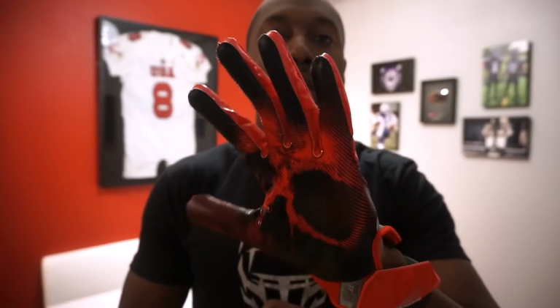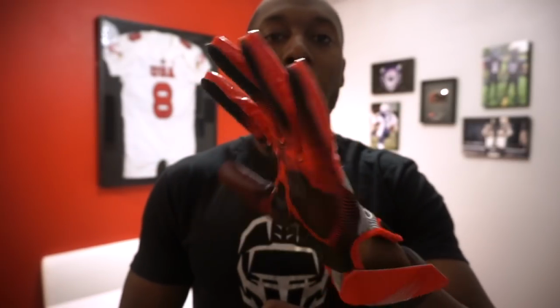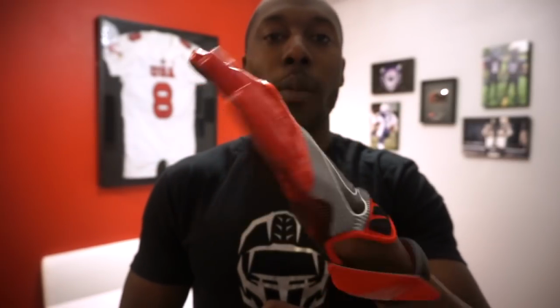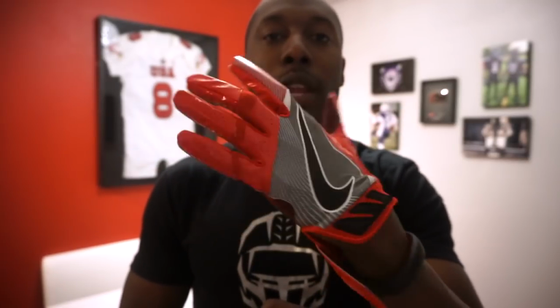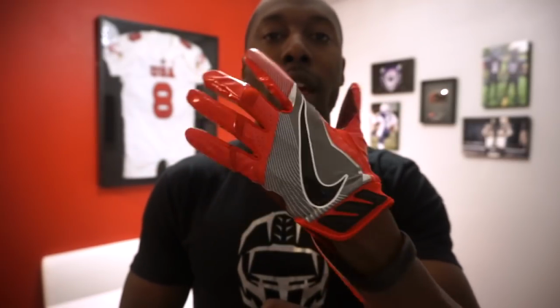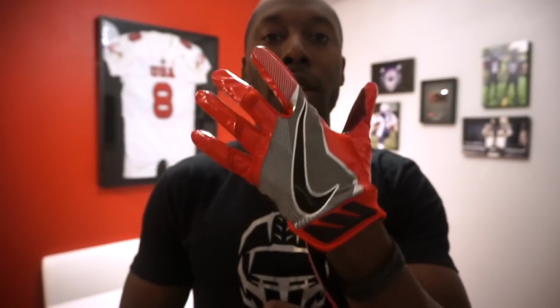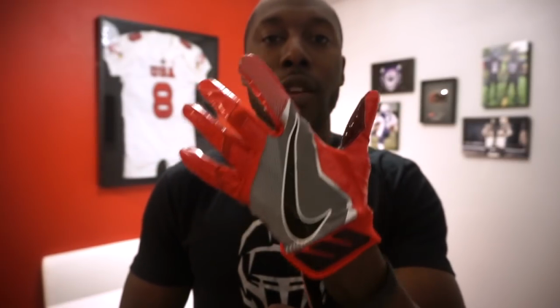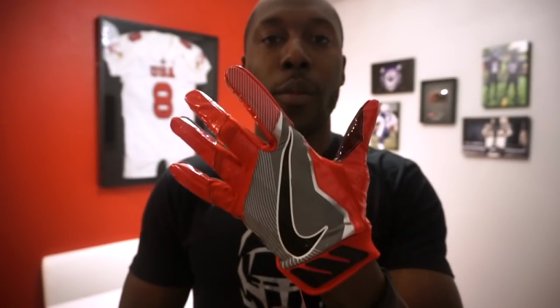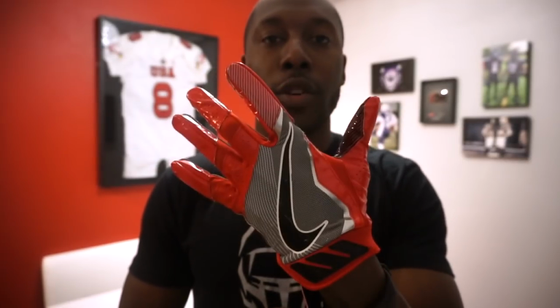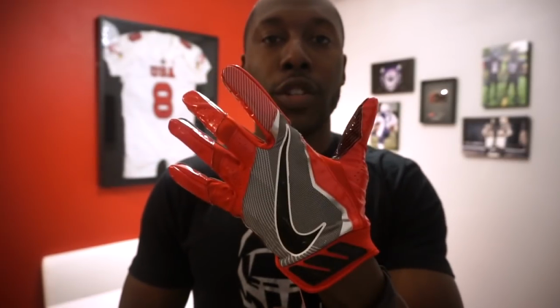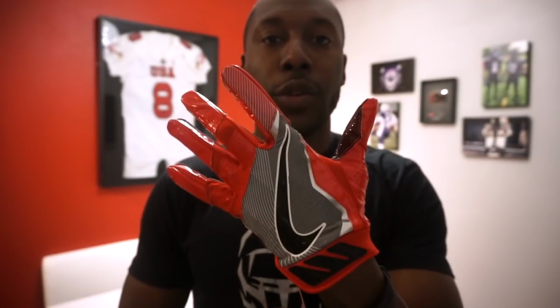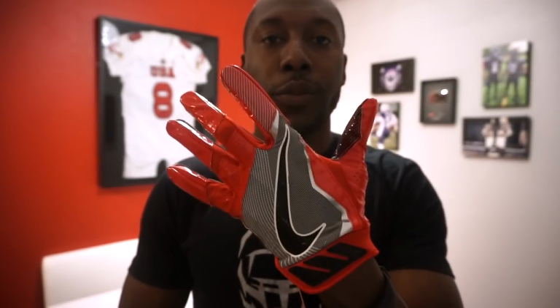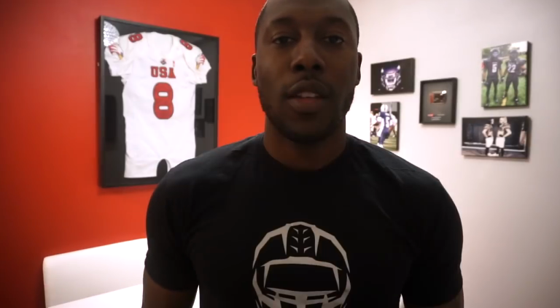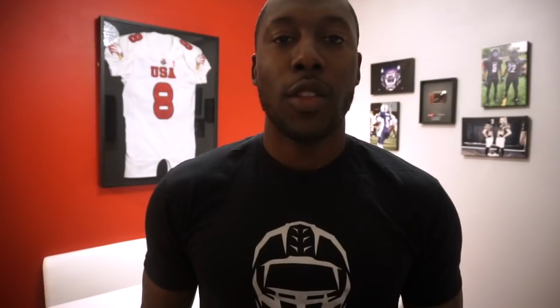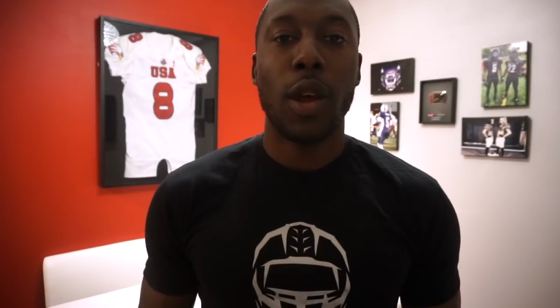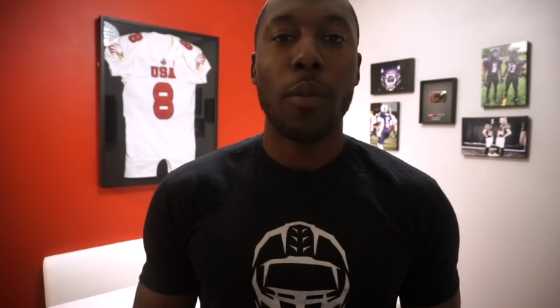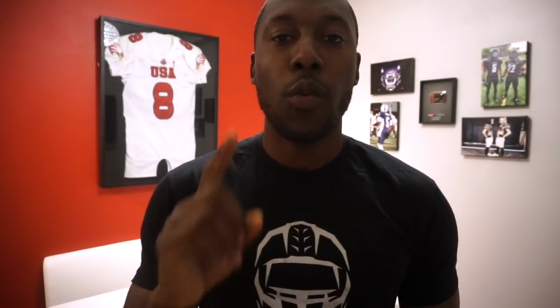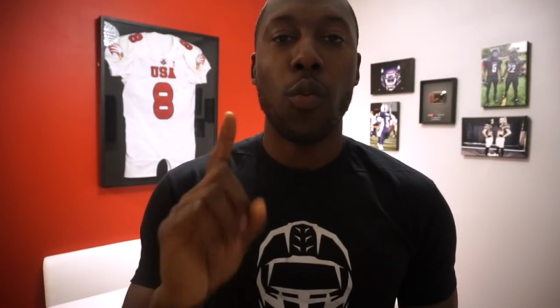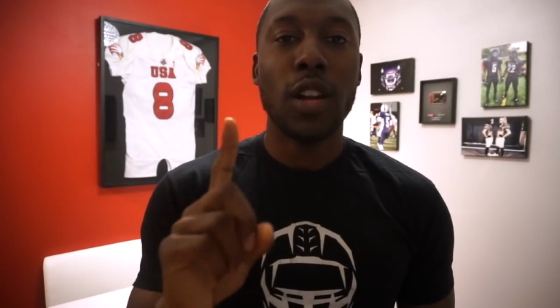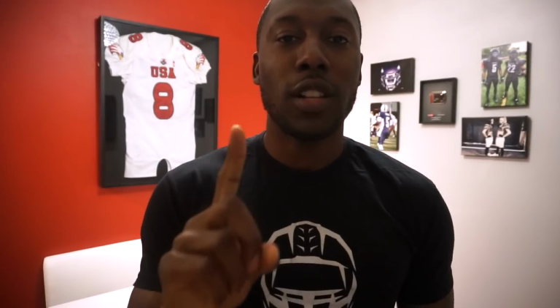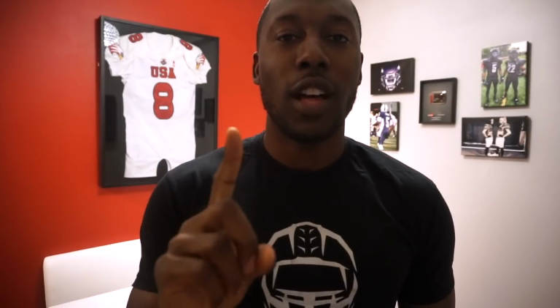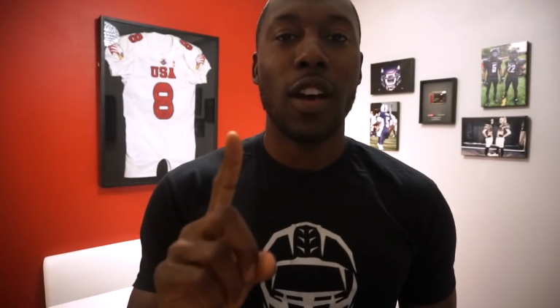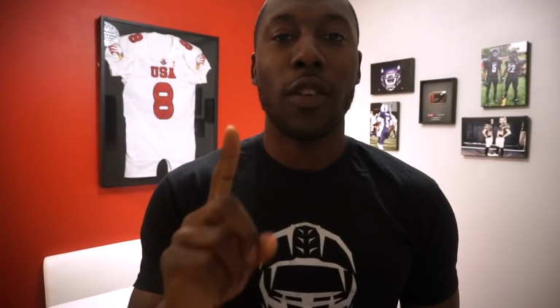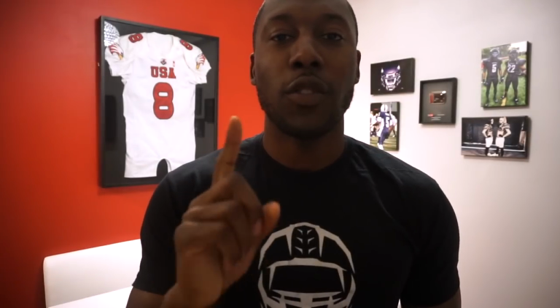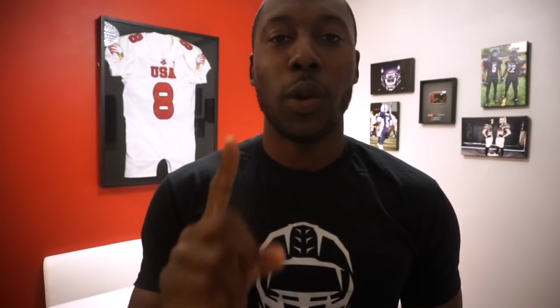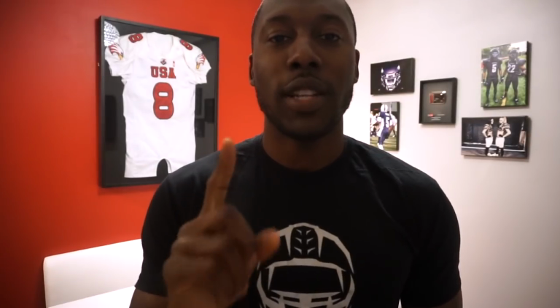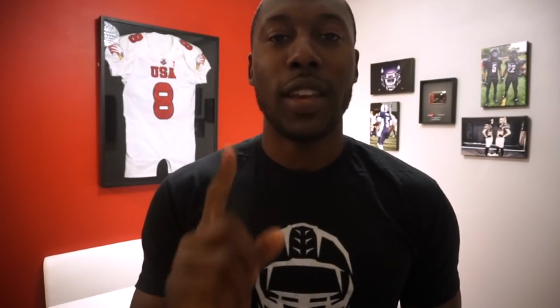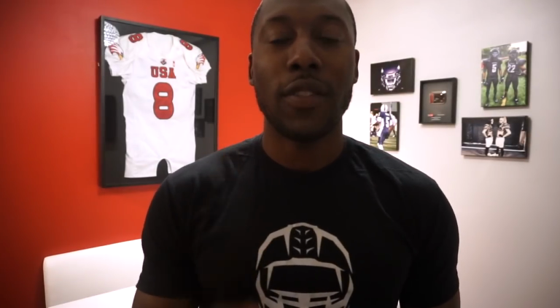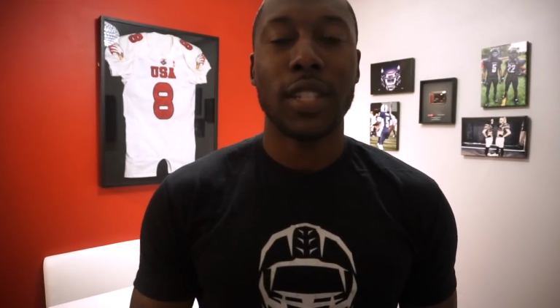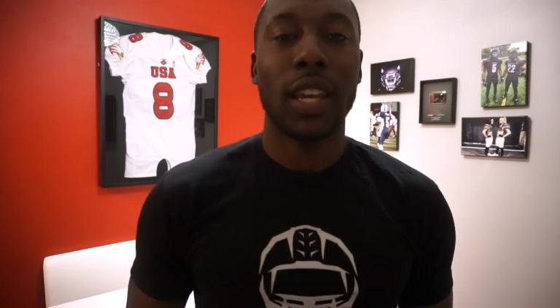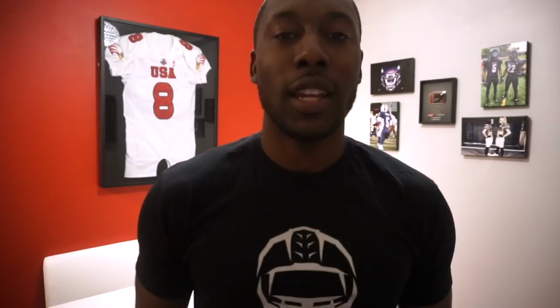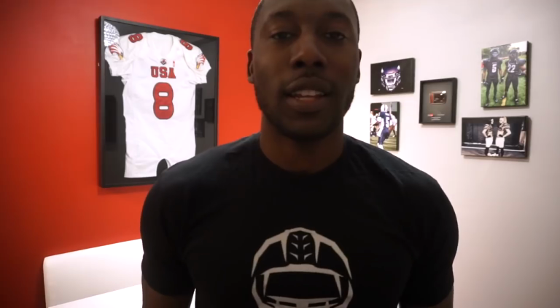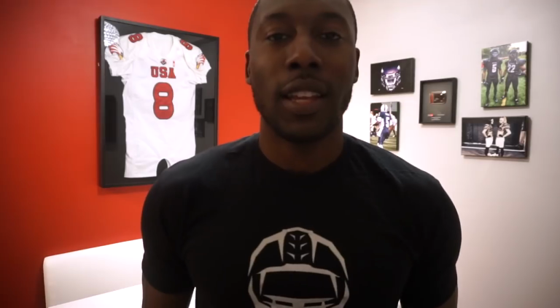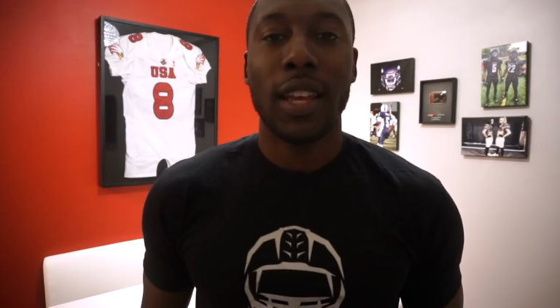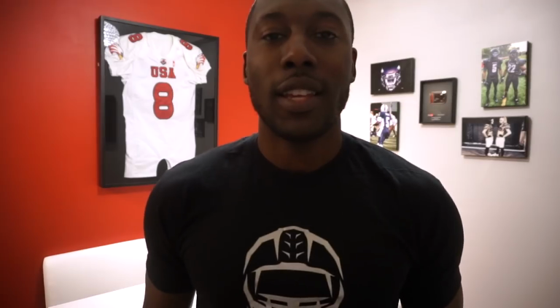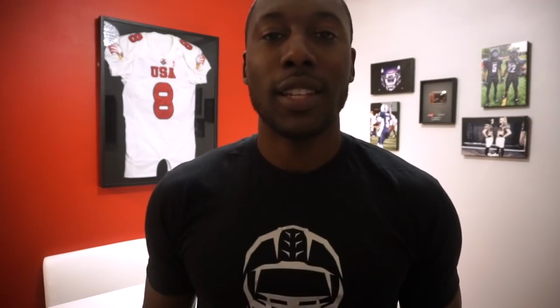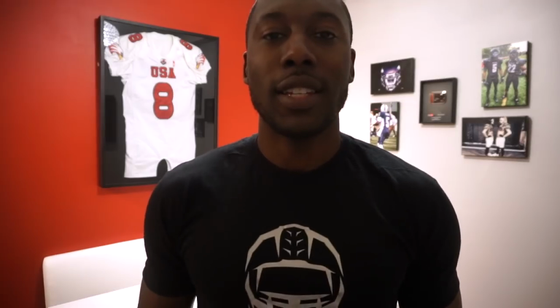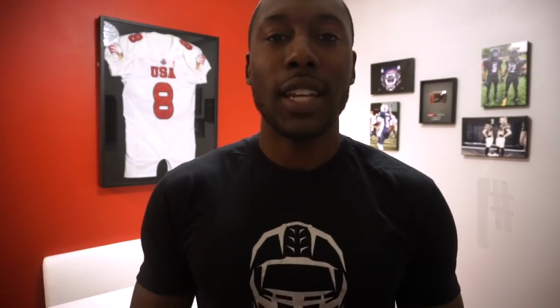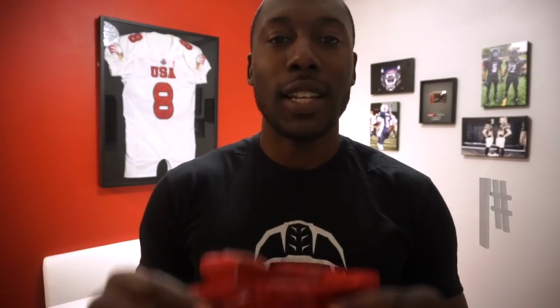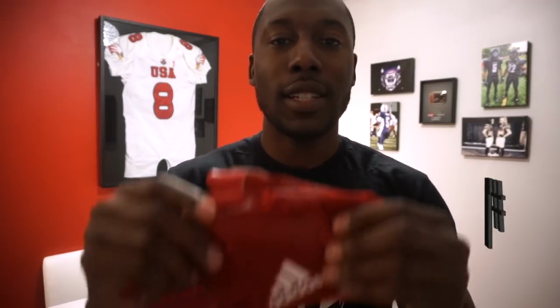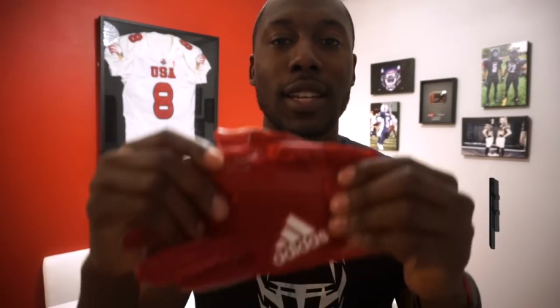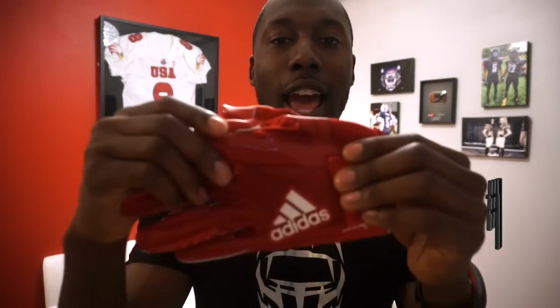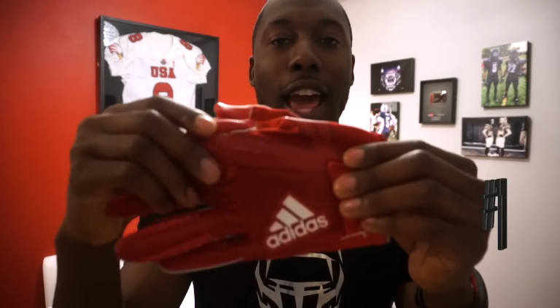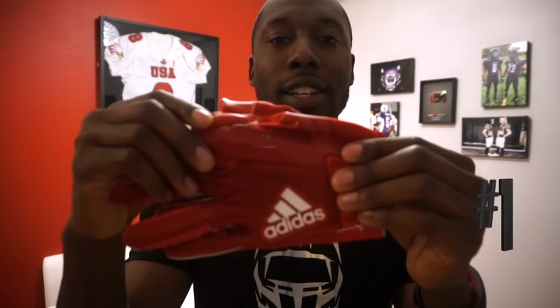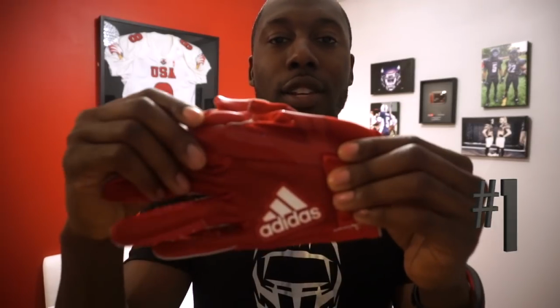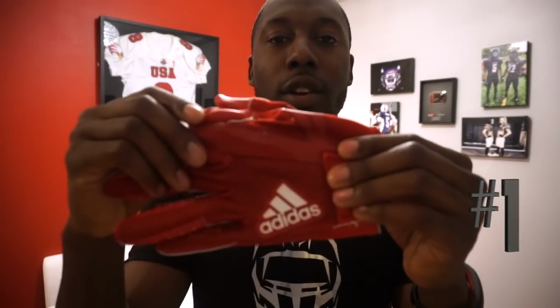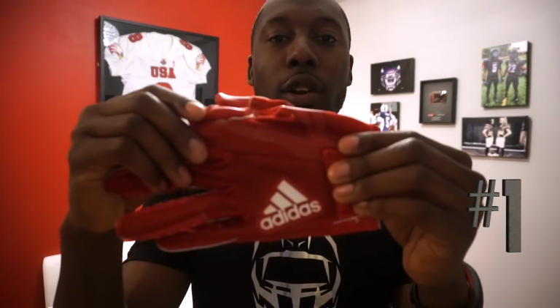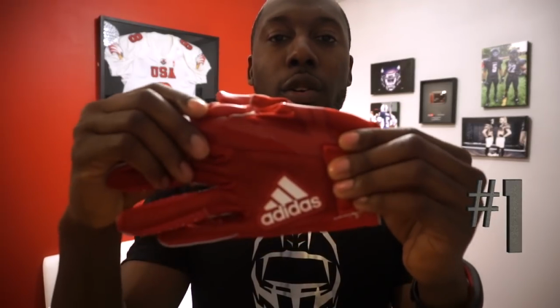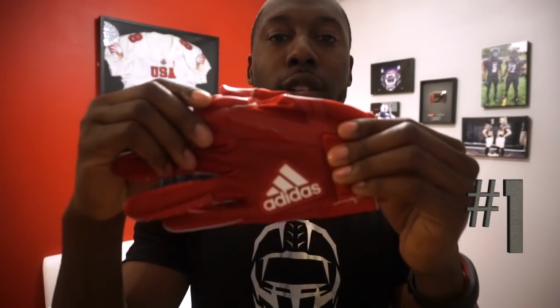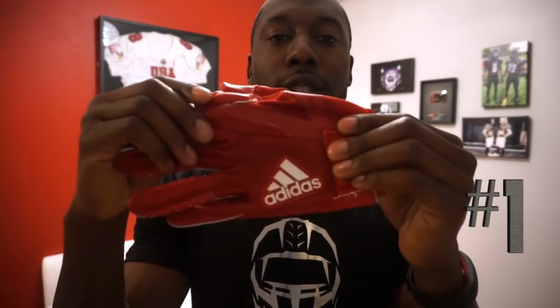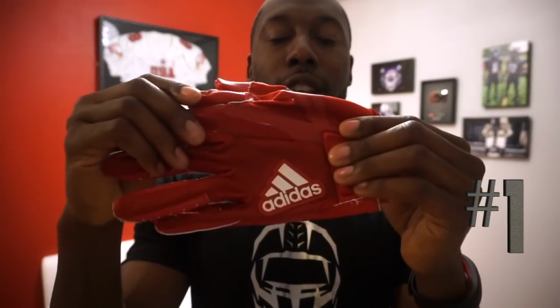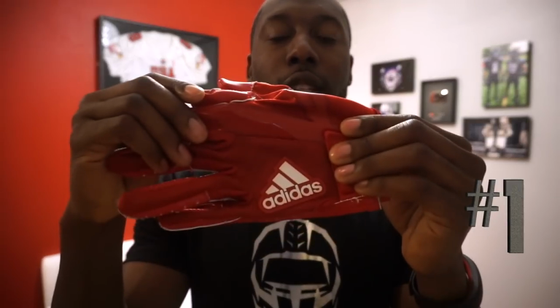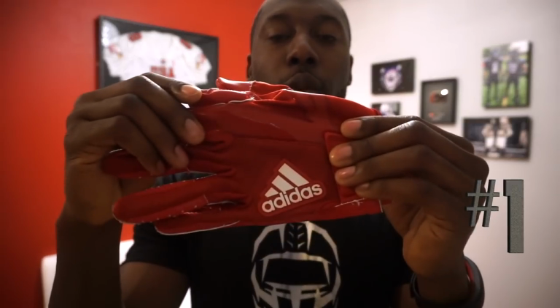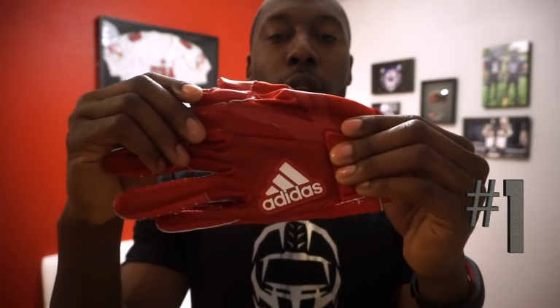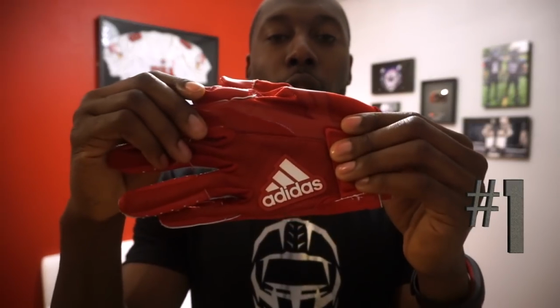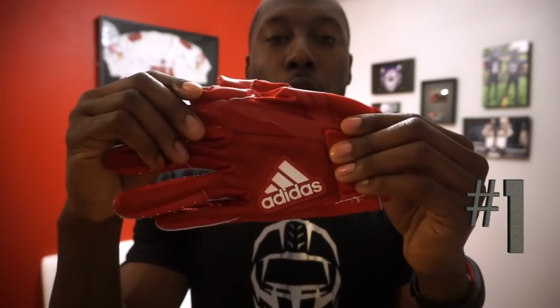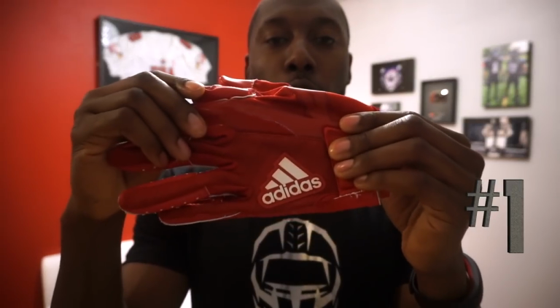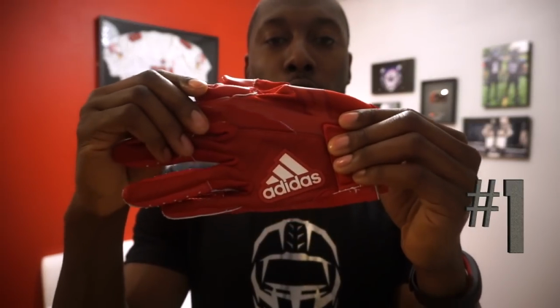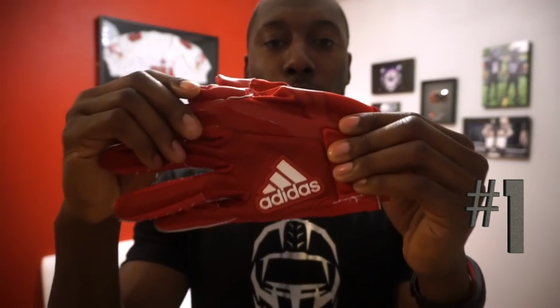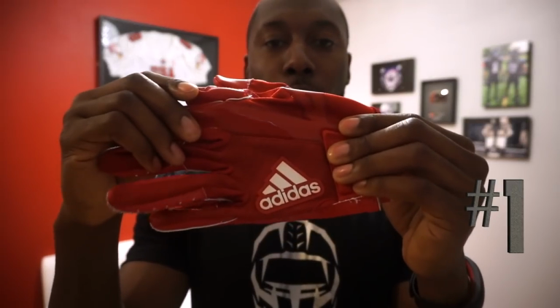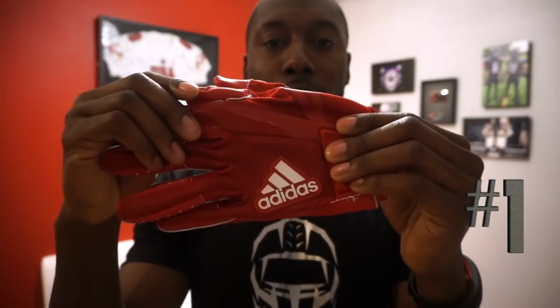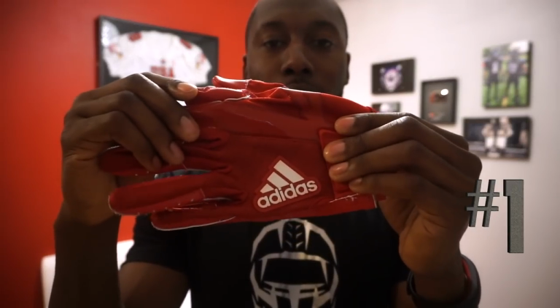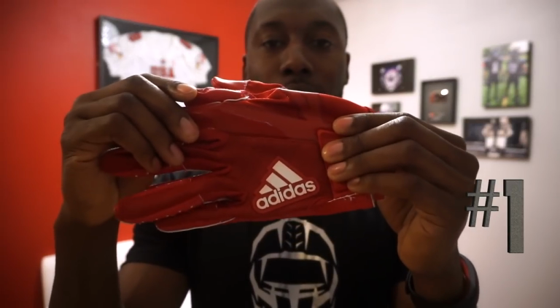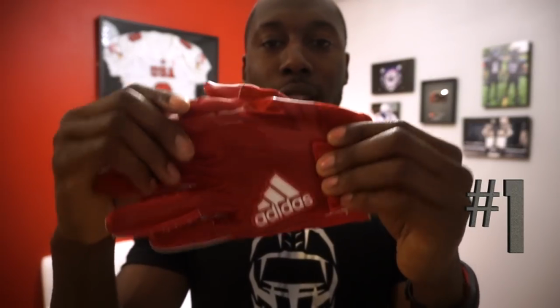The Nike Vapor Jet Force originally retails for forty-five dollars, and you can currently get them for about thirty-five. There are over twelve different colorways across different sites. Even though the glove is tight with a compressive fit, it fits a variety of hand shapes — thicker fingers, longer fingers, or thinner fingers — you'll still get a good fit. That's why they come in at number two.